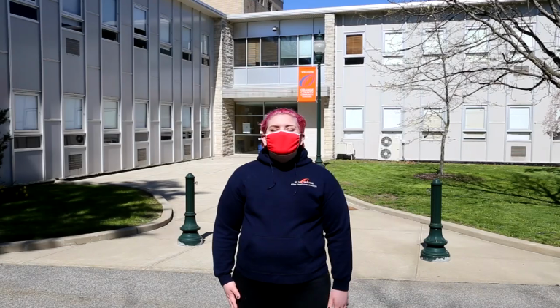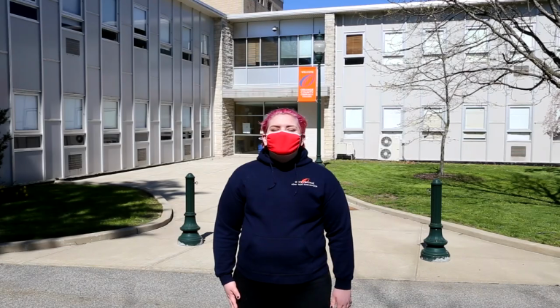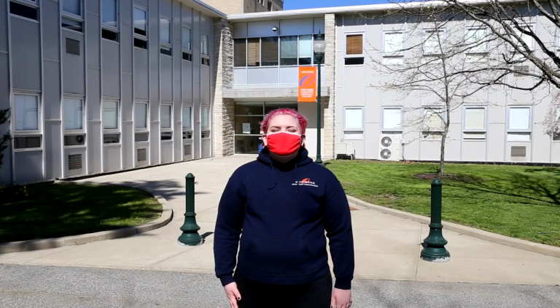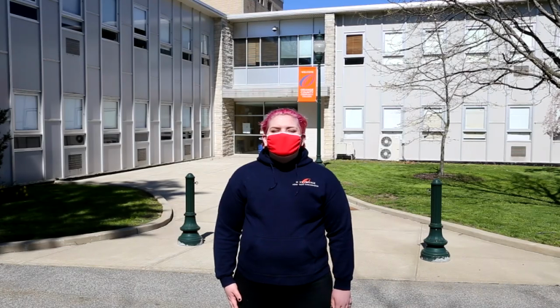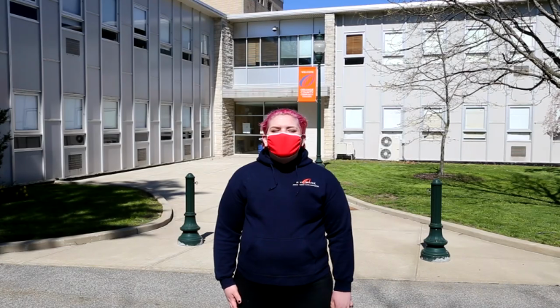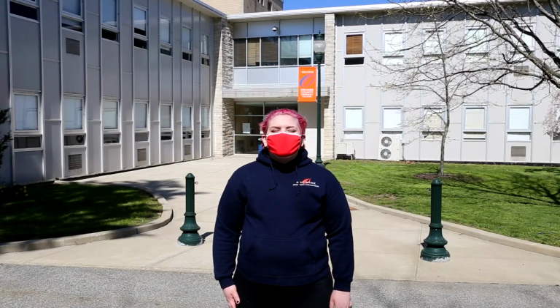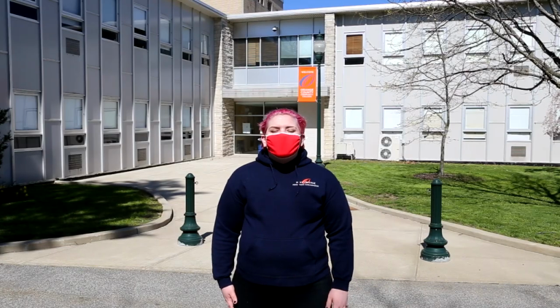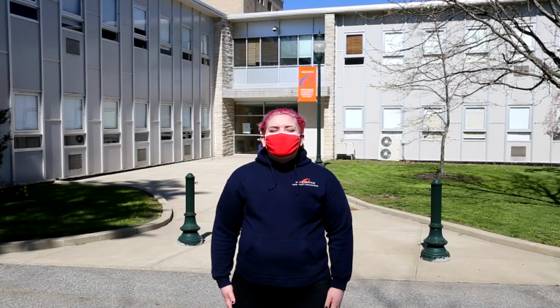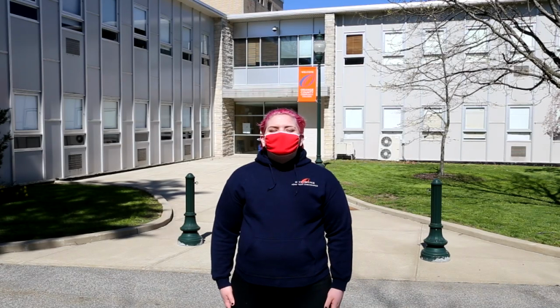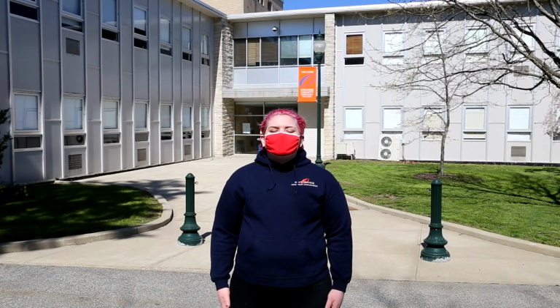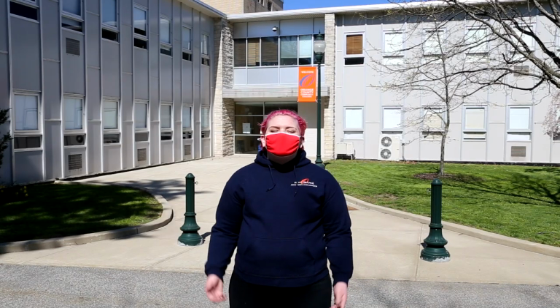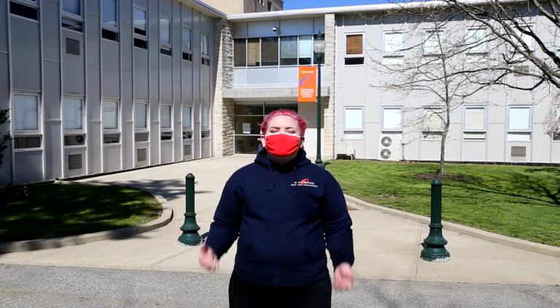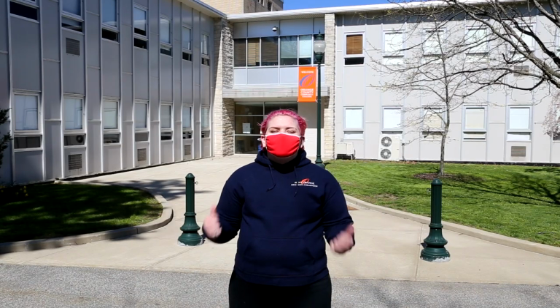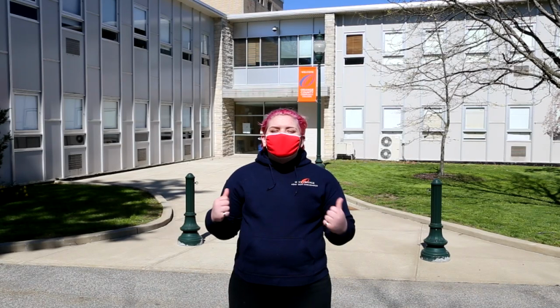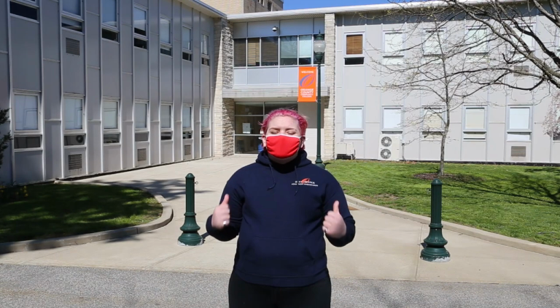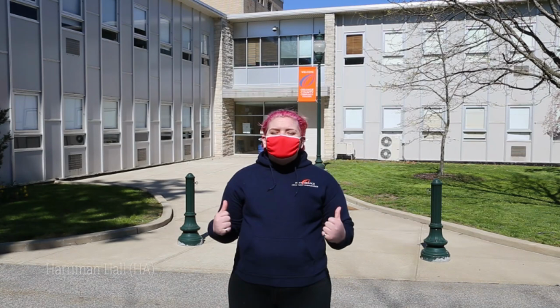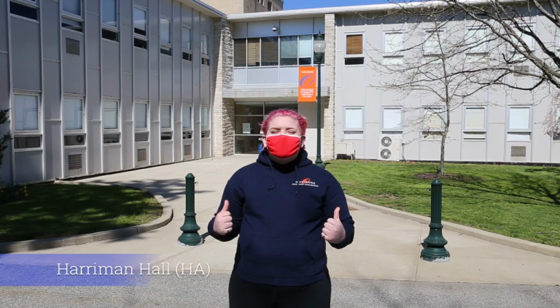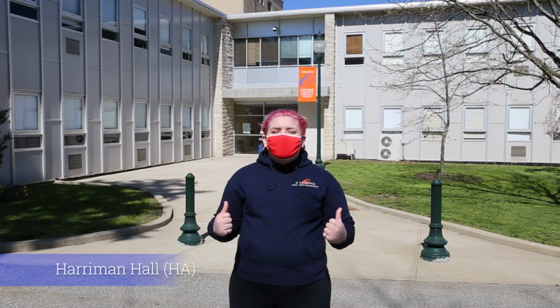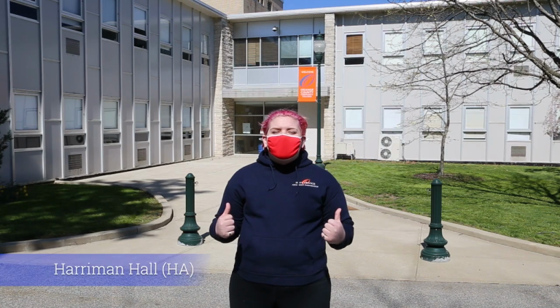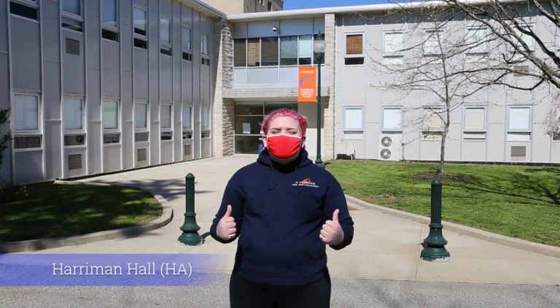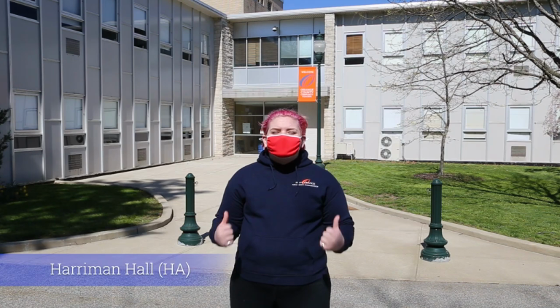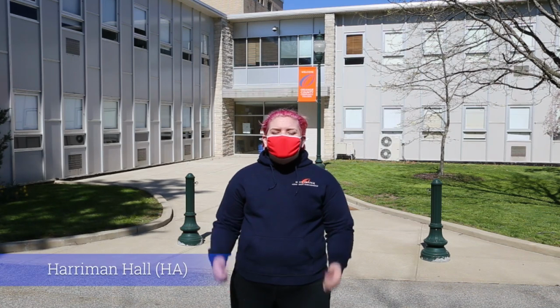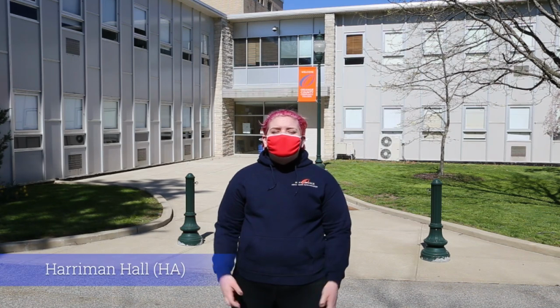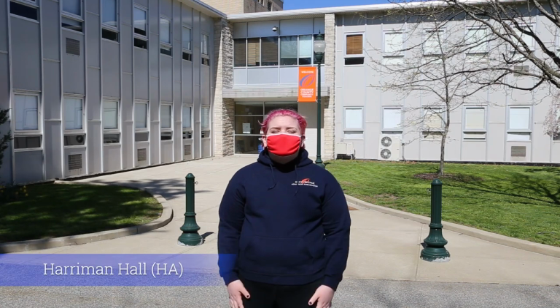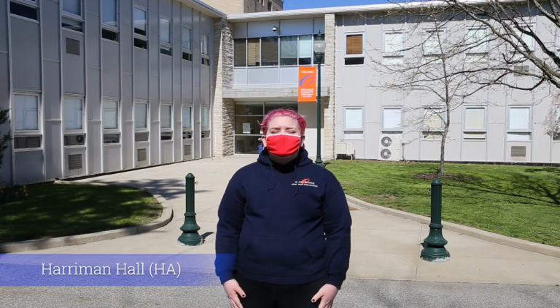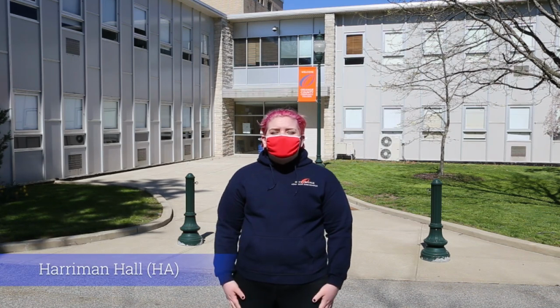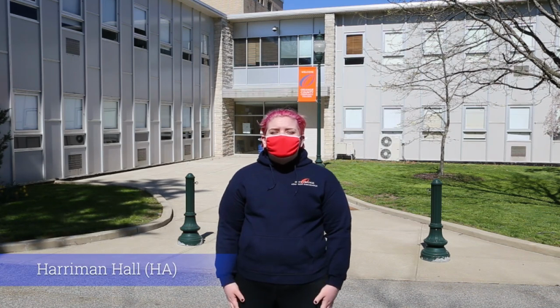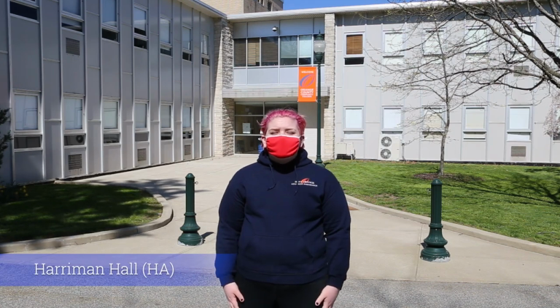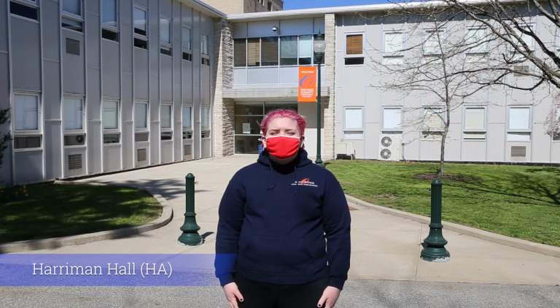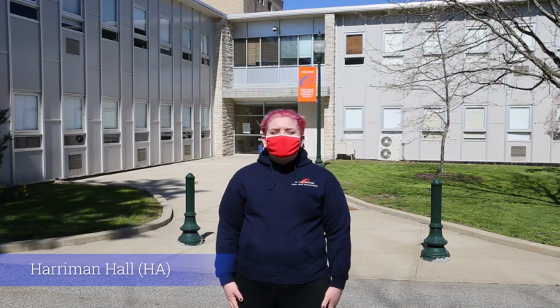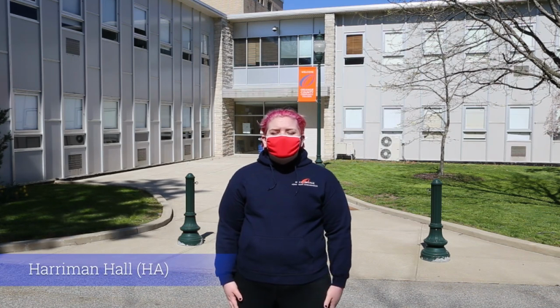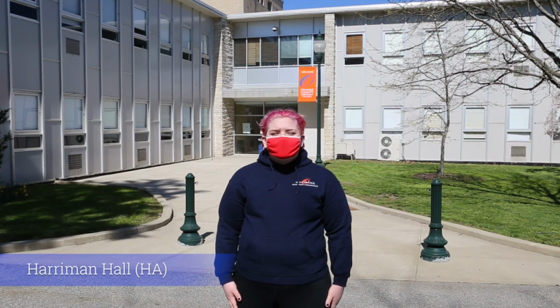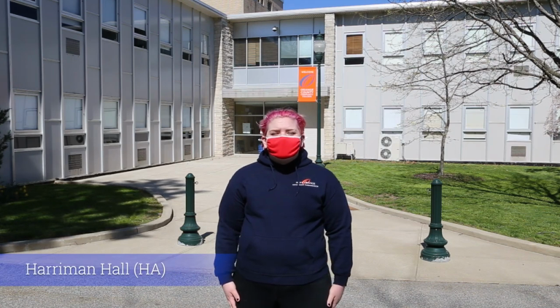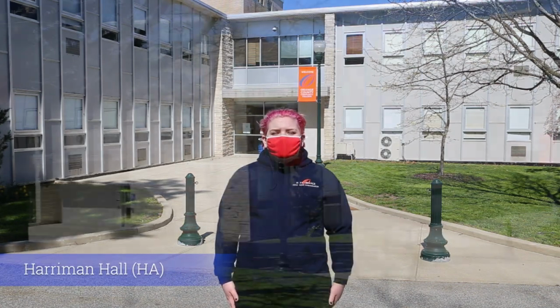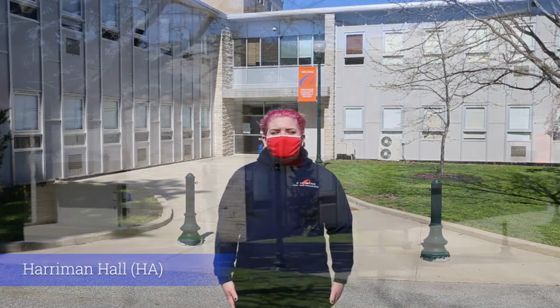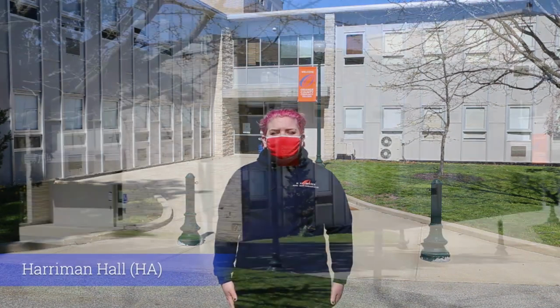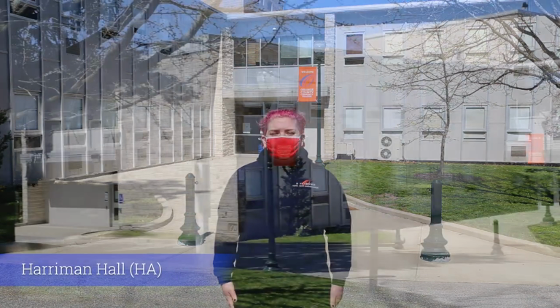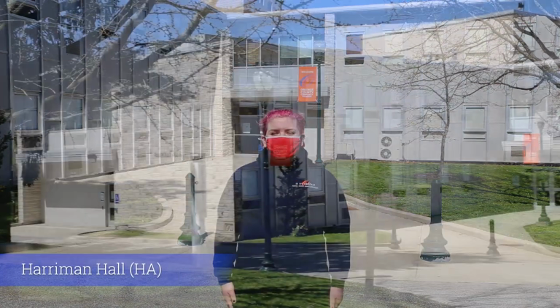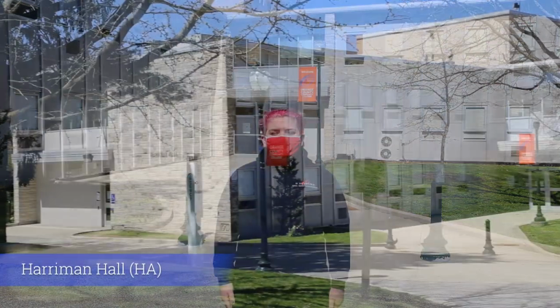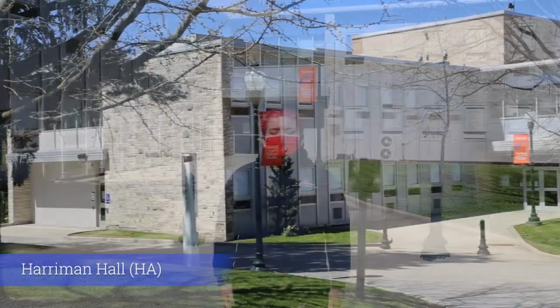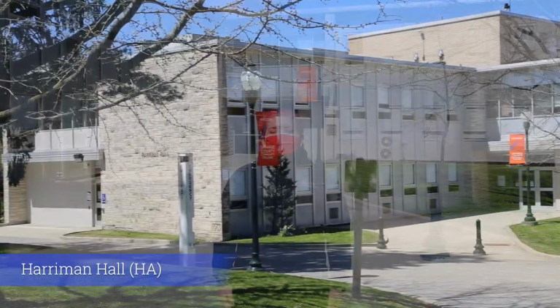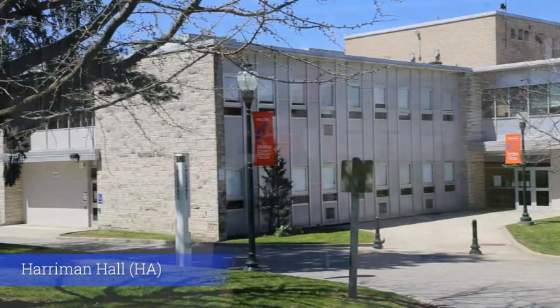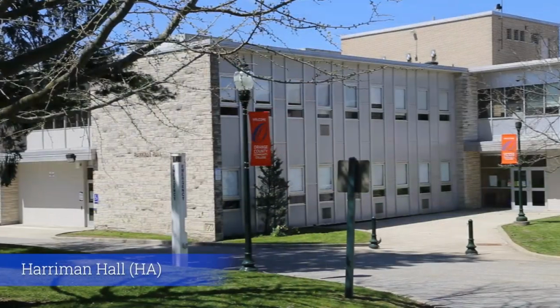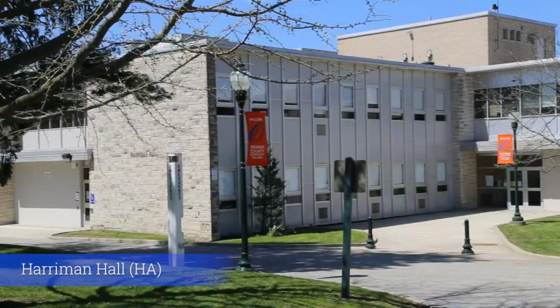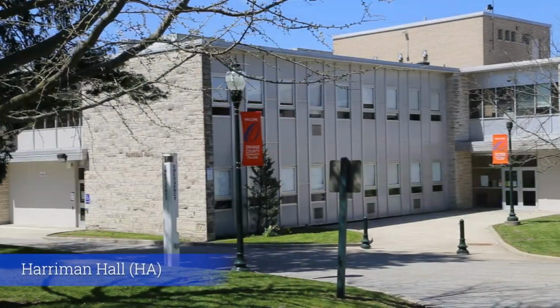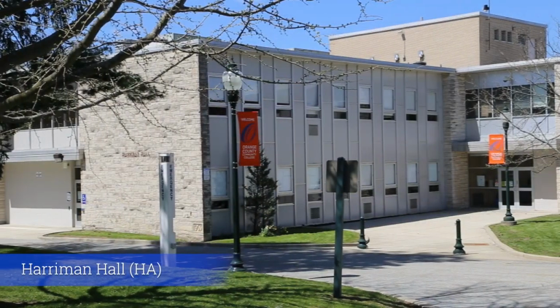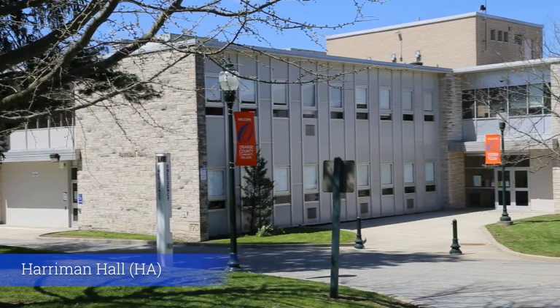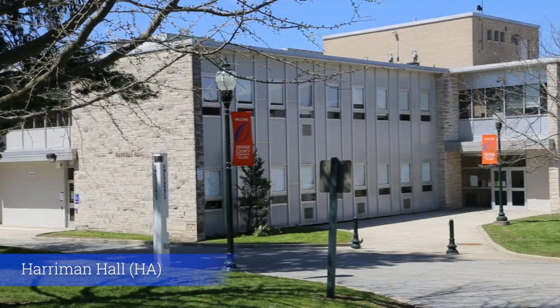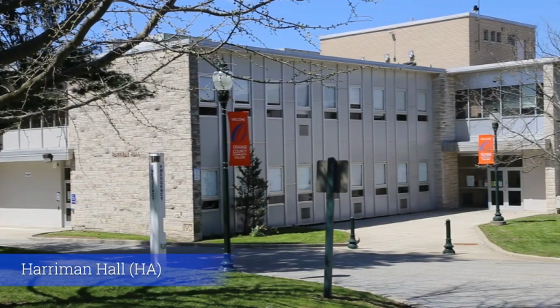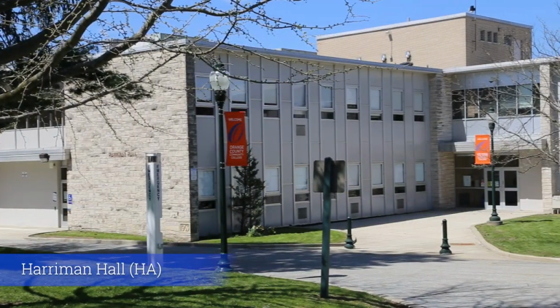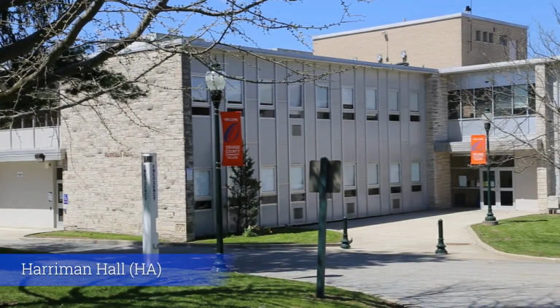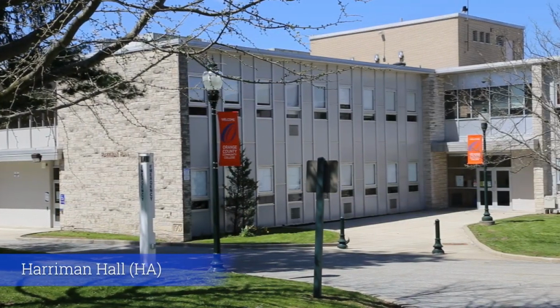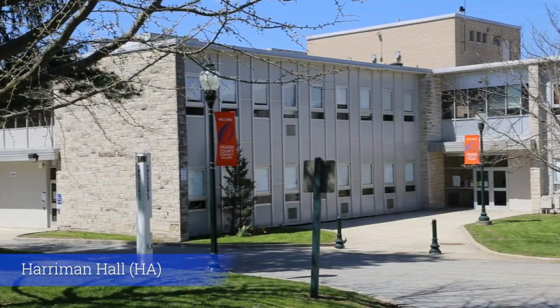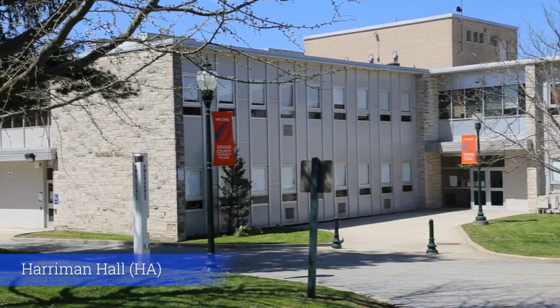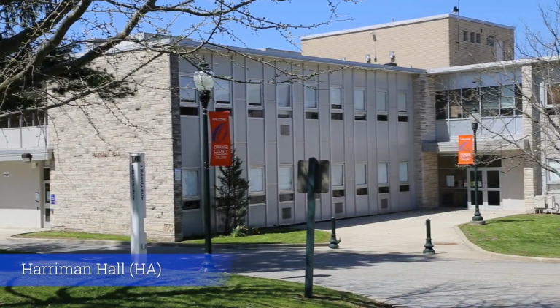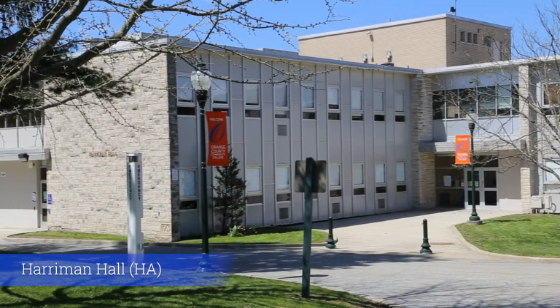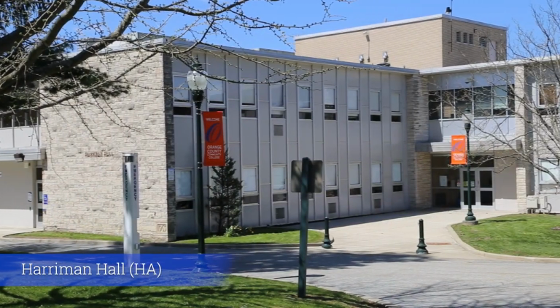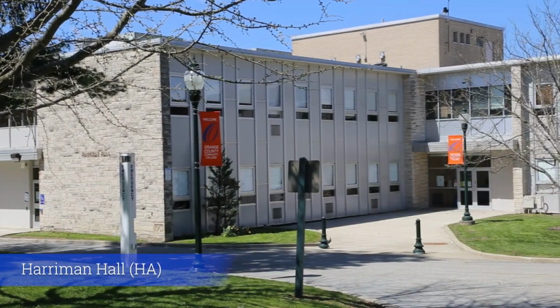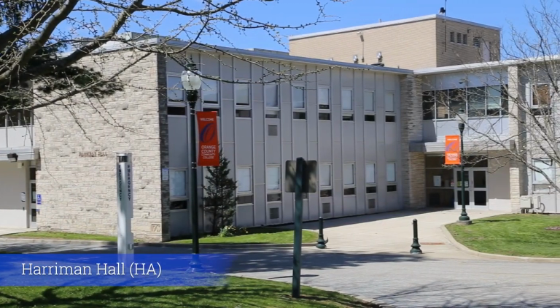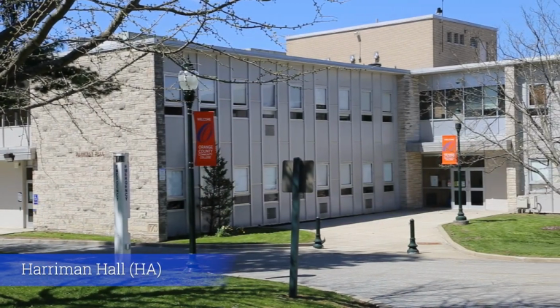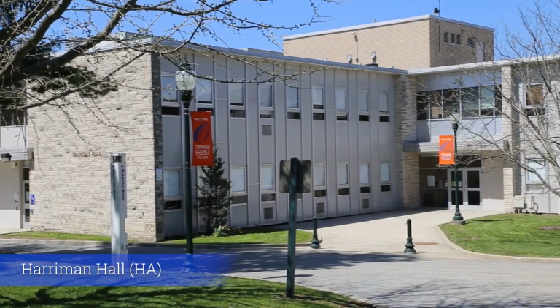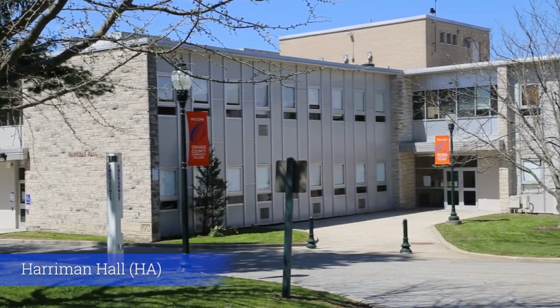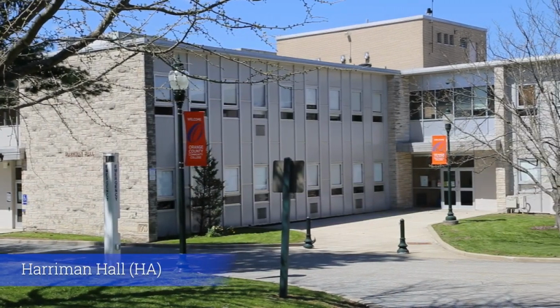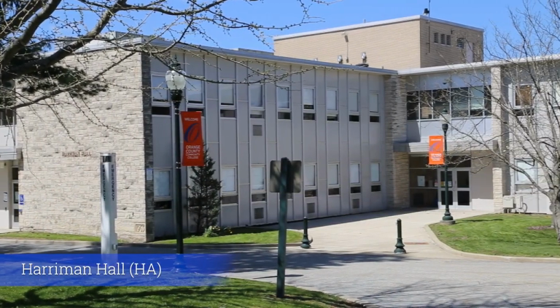Now behind me we have Harriman Hall, which houses our new media programs and has its very own TV production studio.